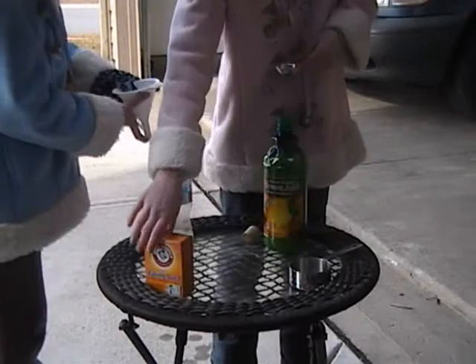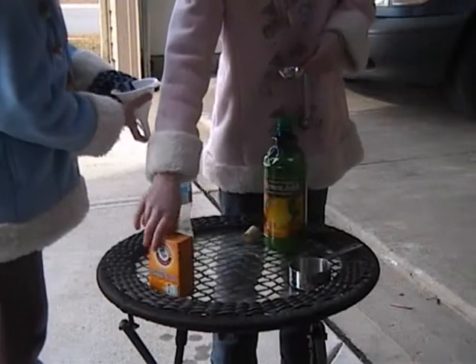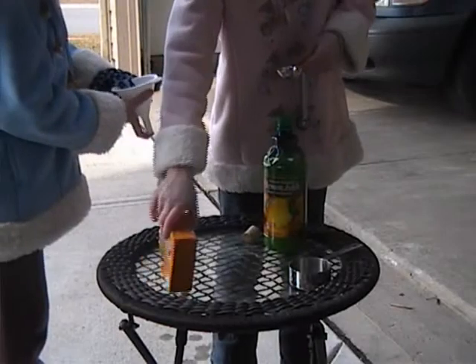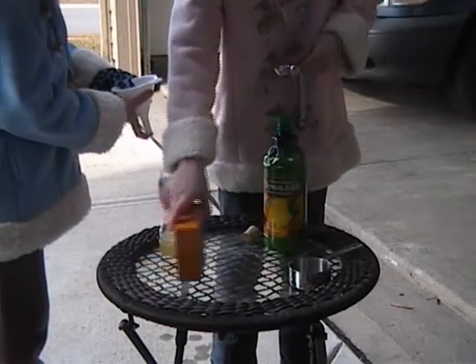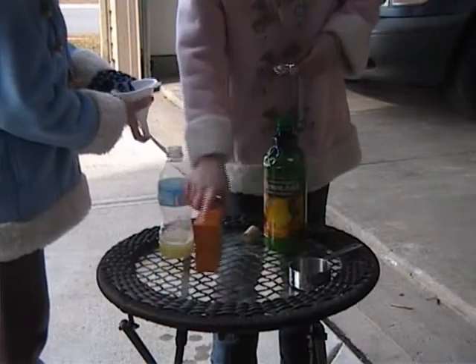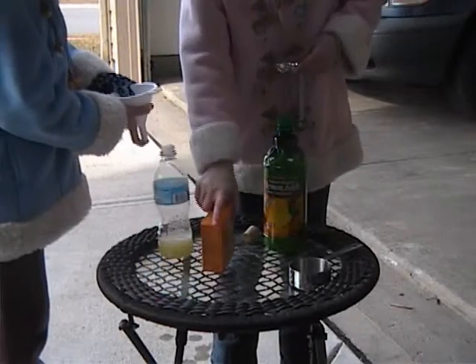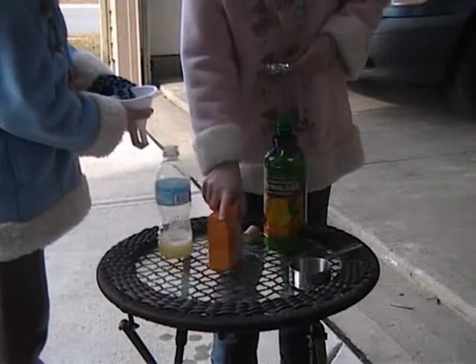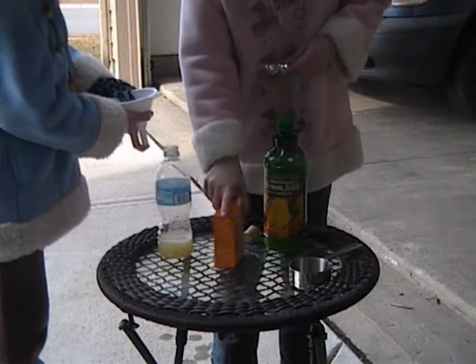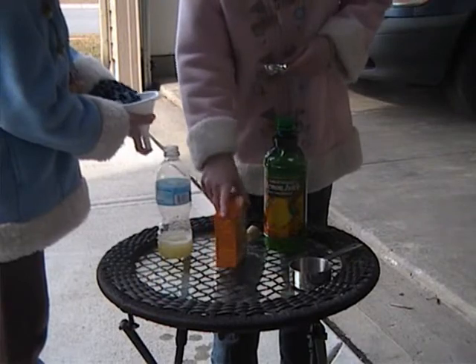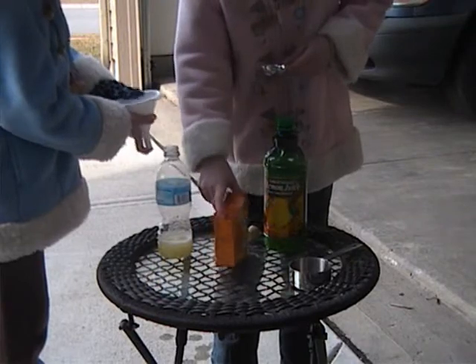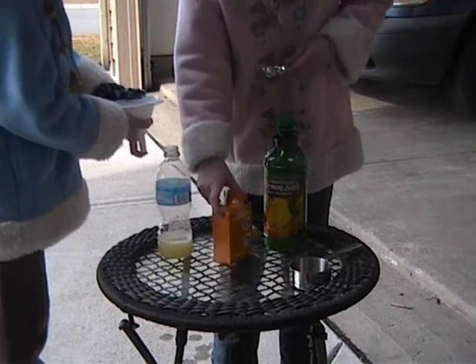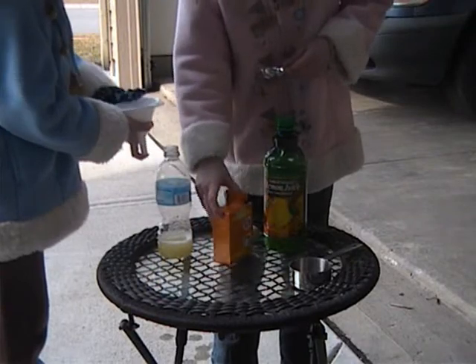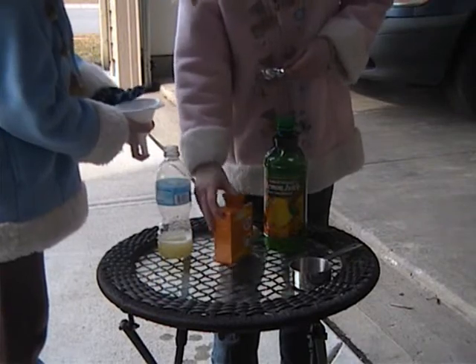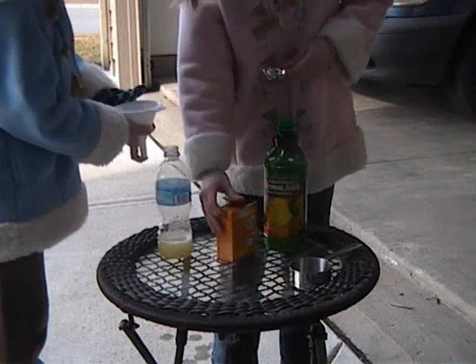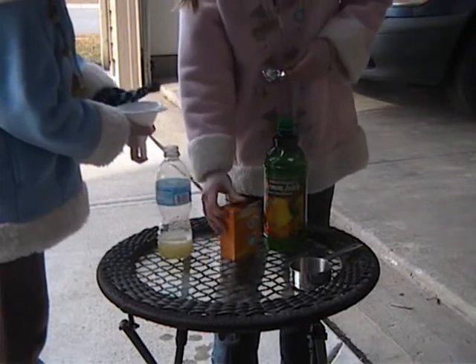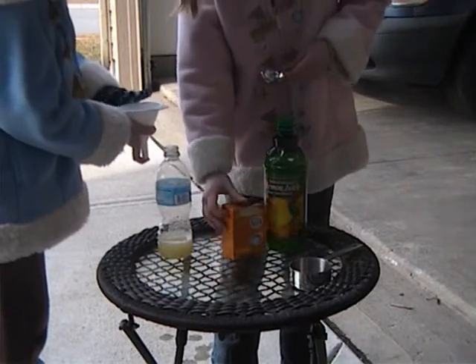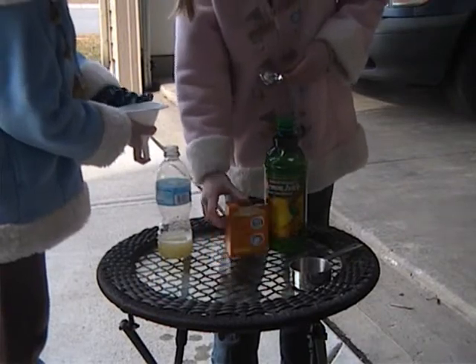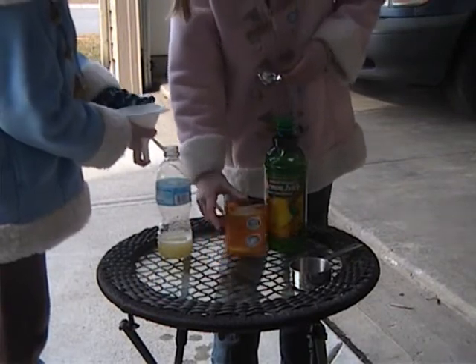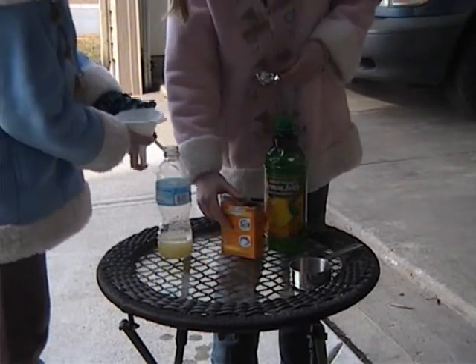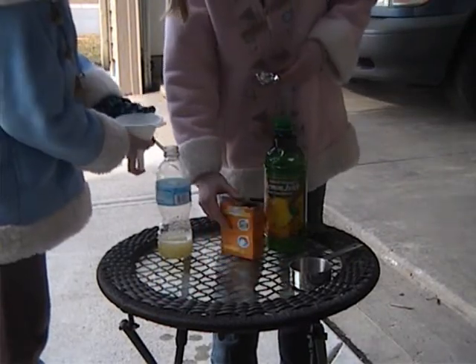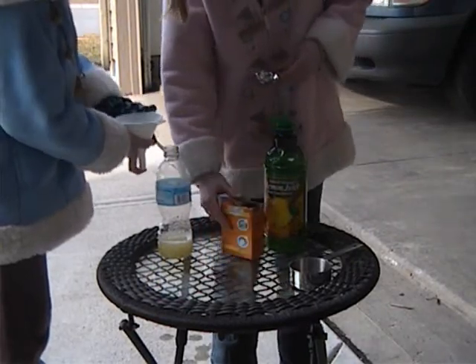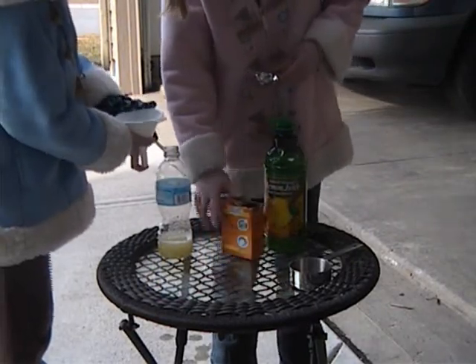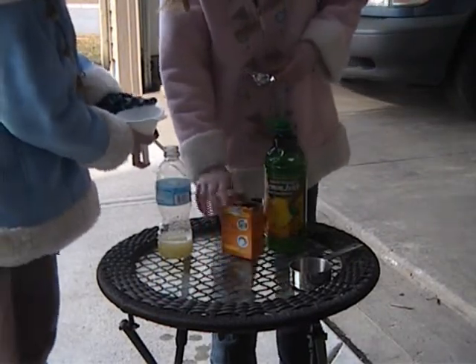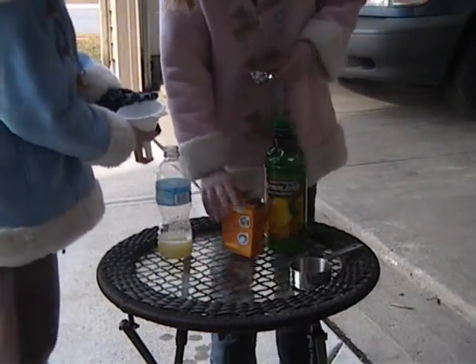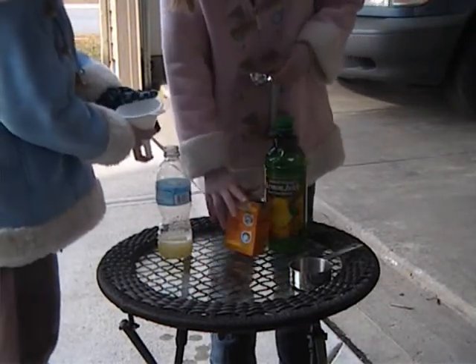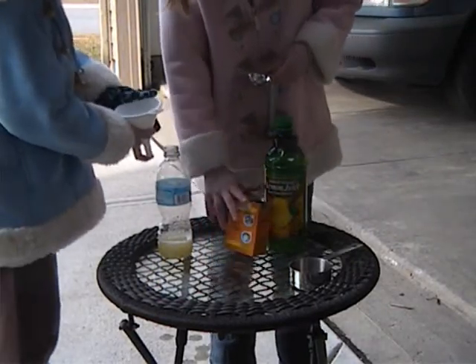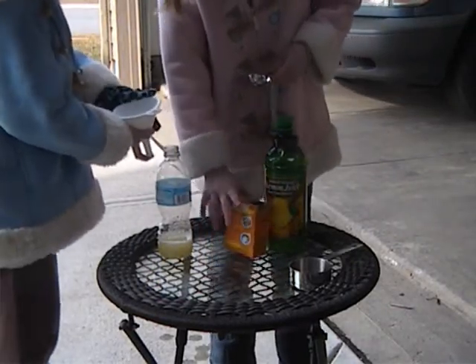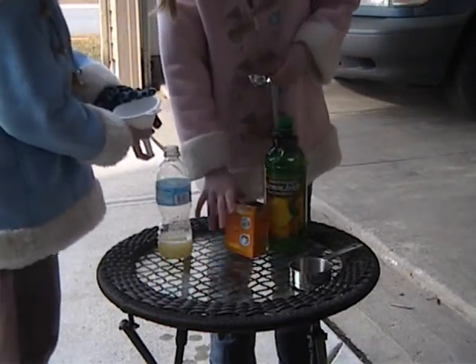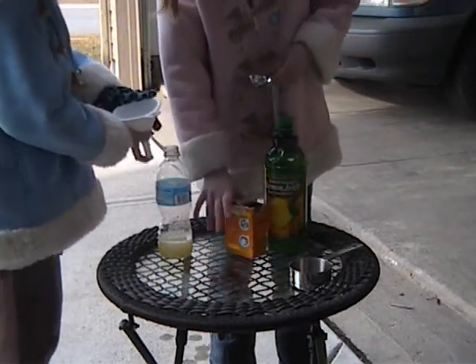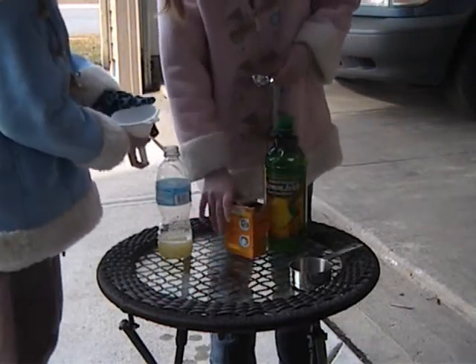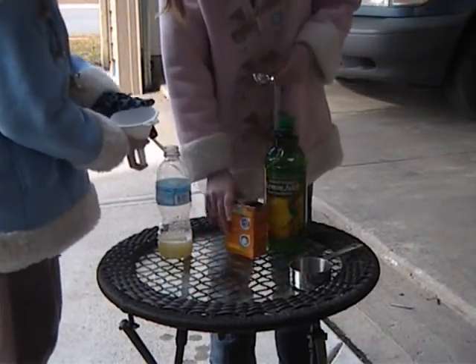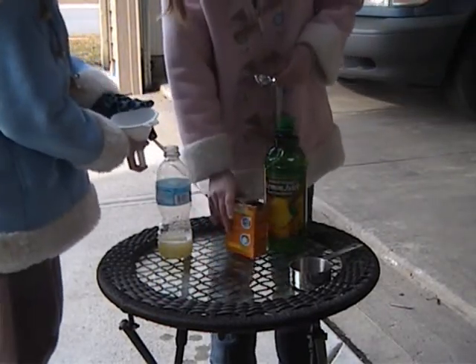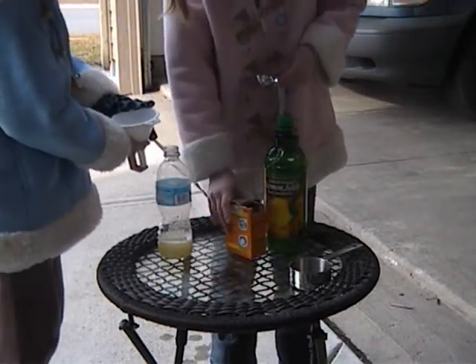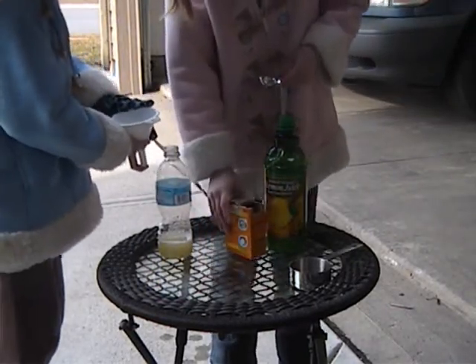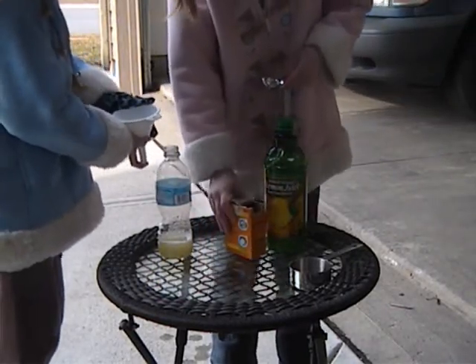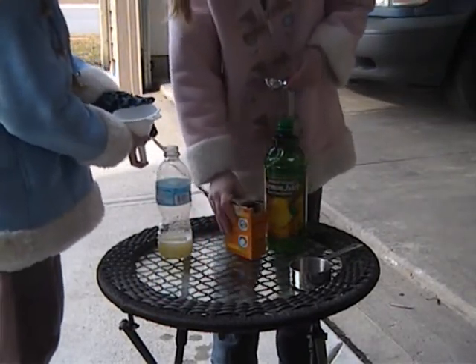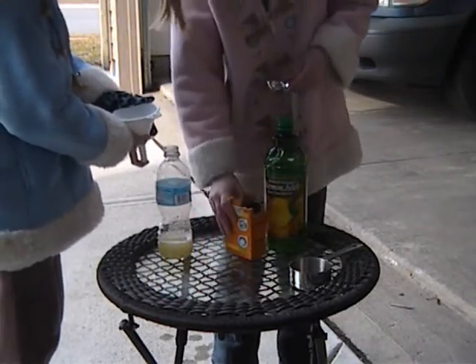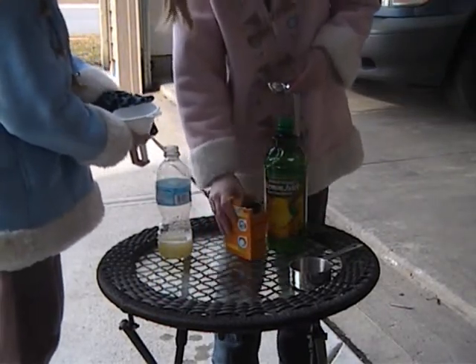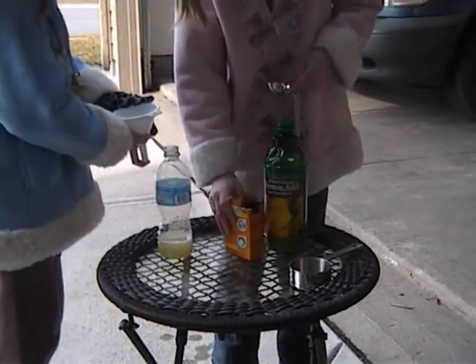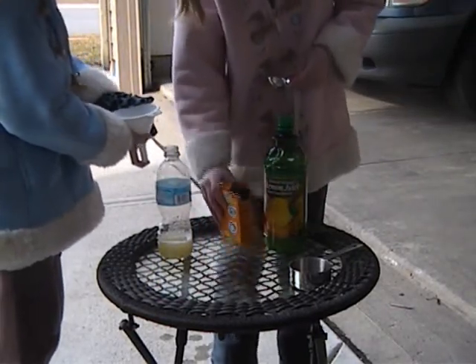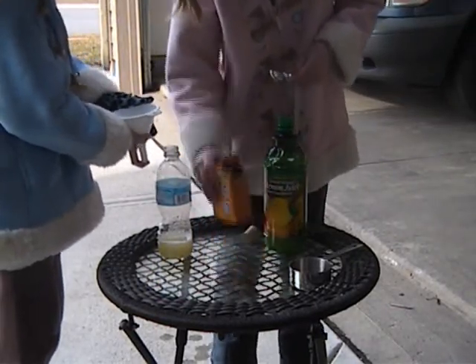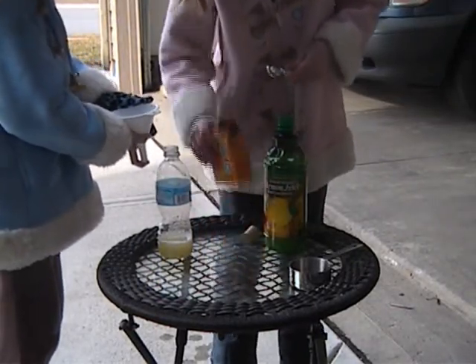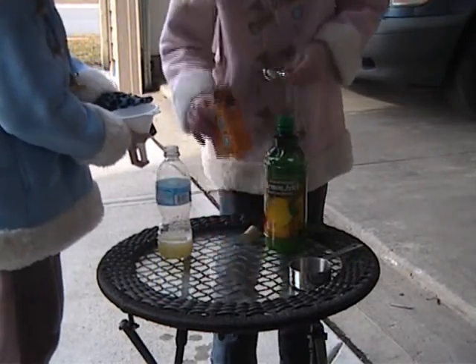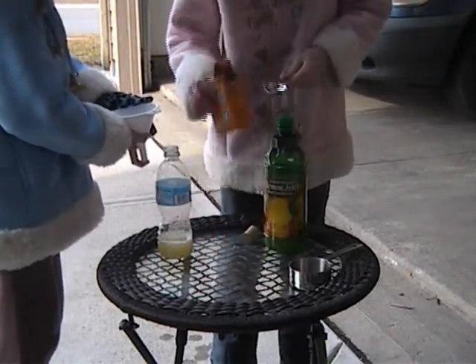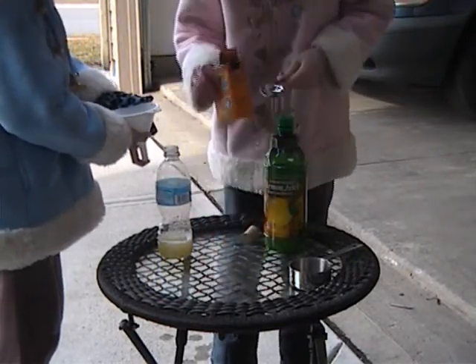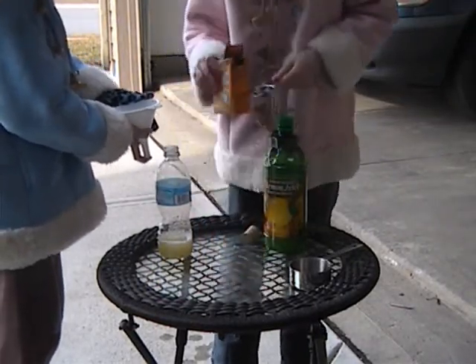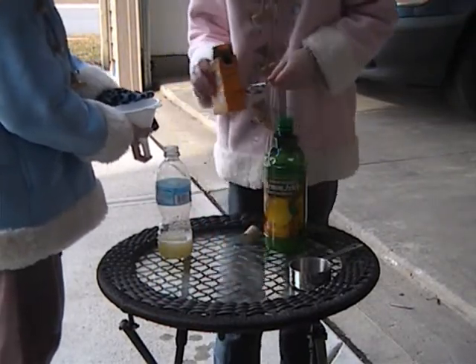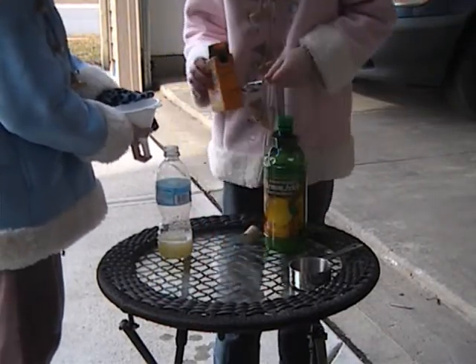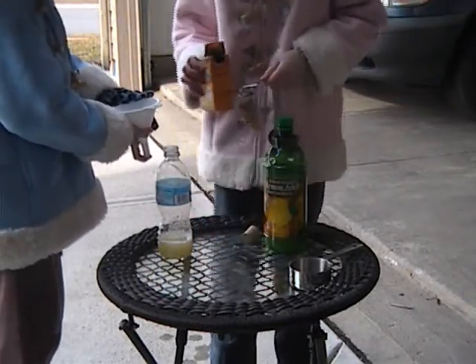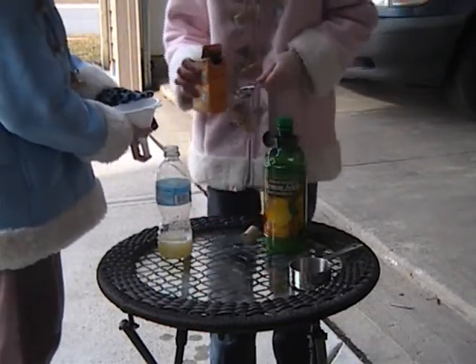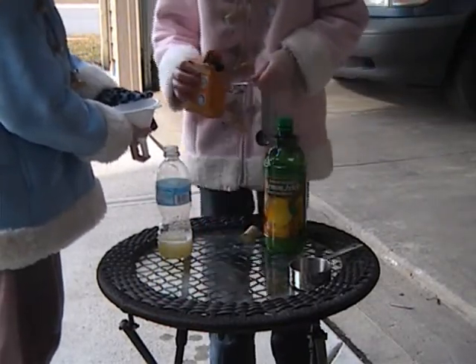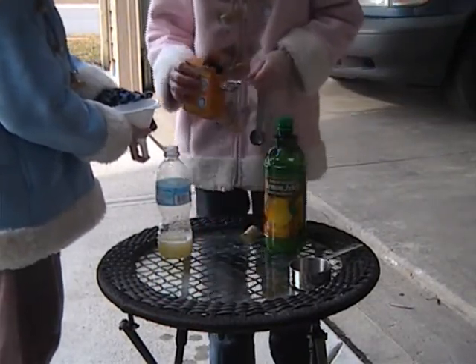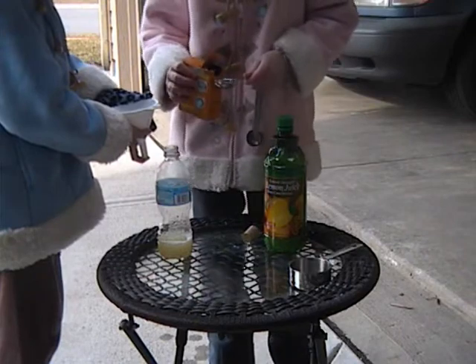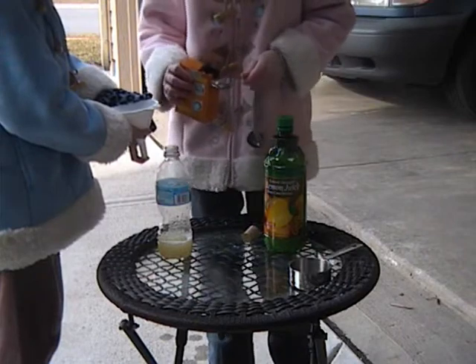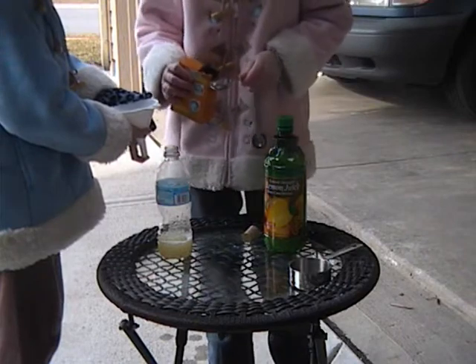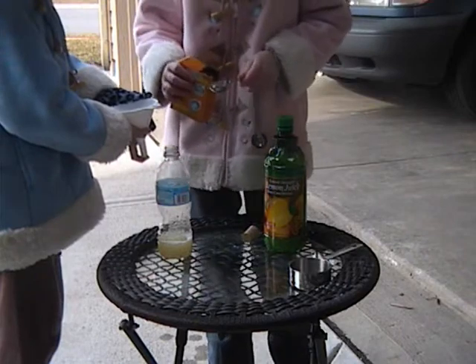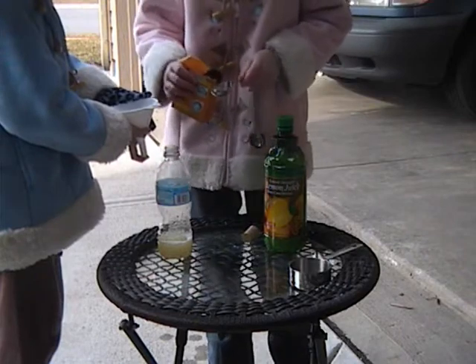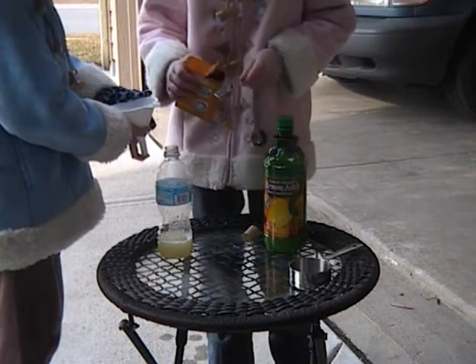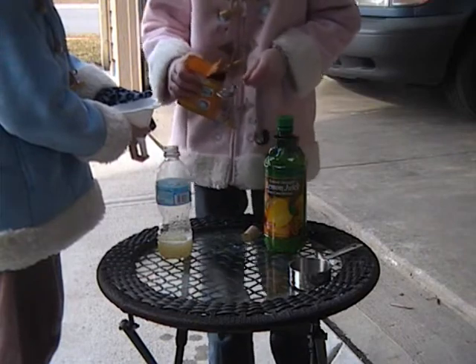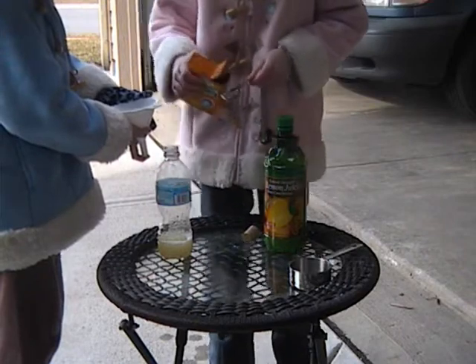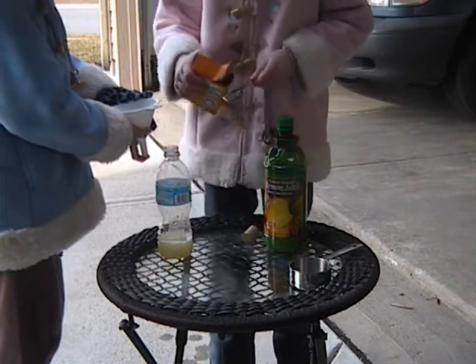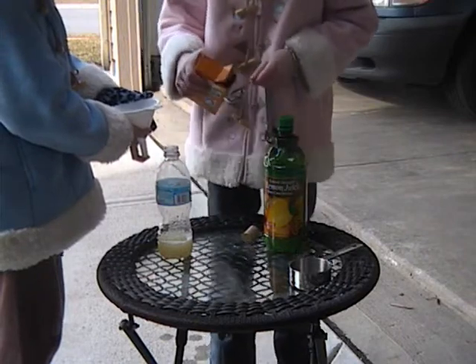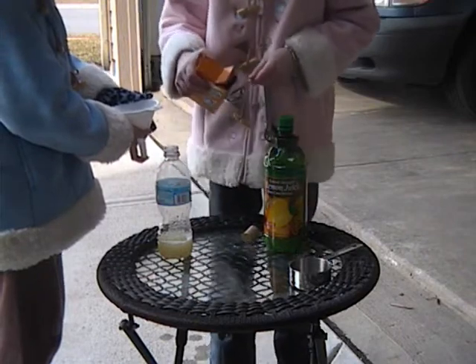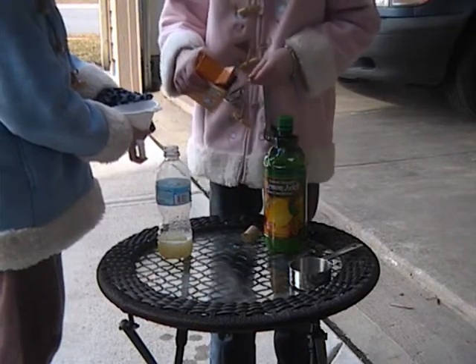Okay, that was one tablespoon, if I didn't tell you. This is three tablespoons.